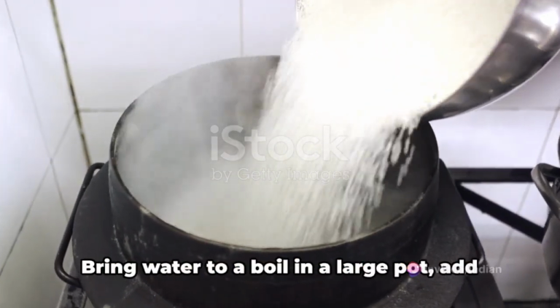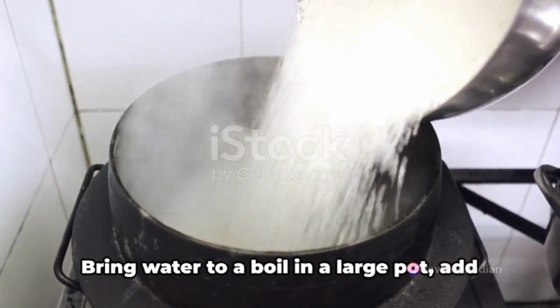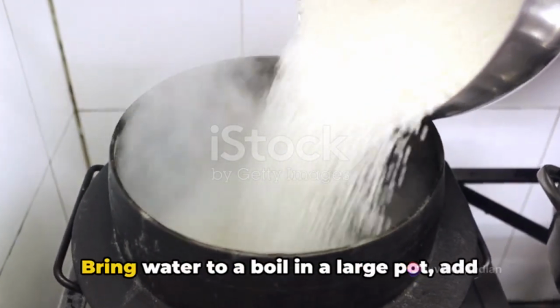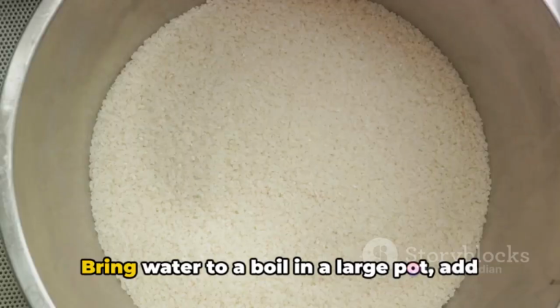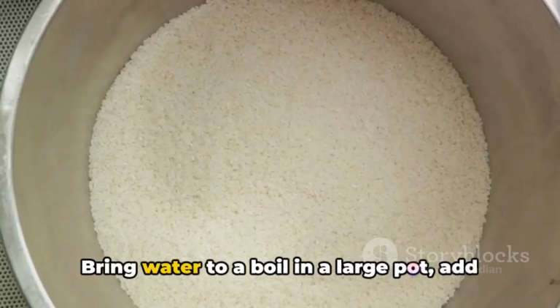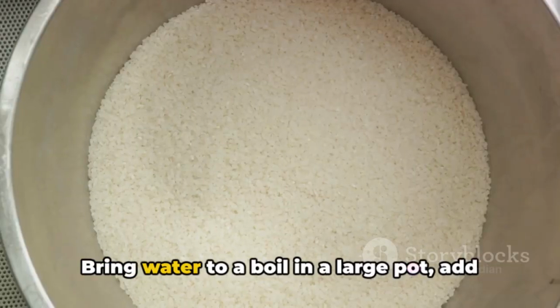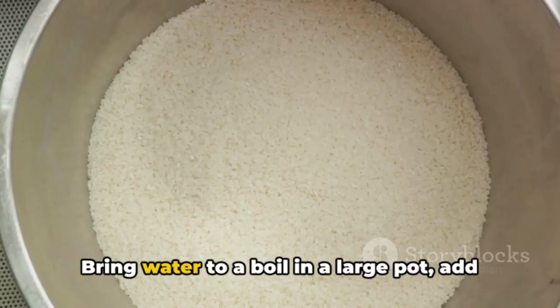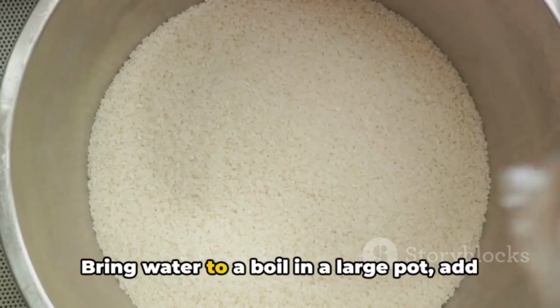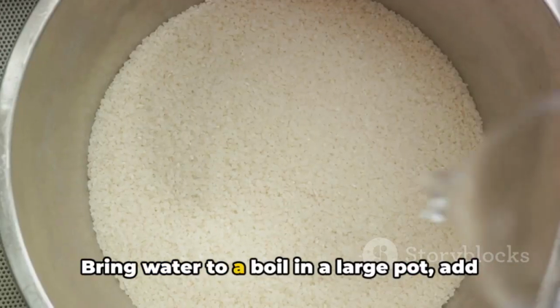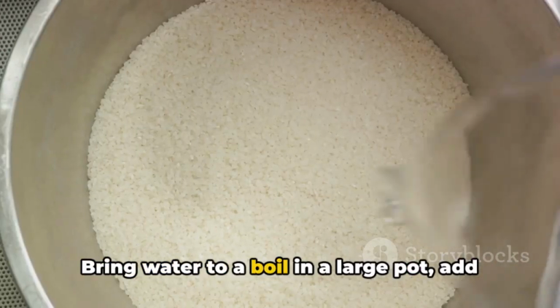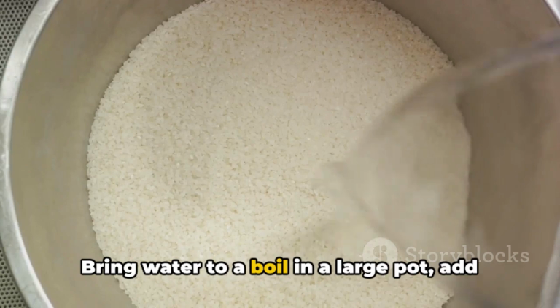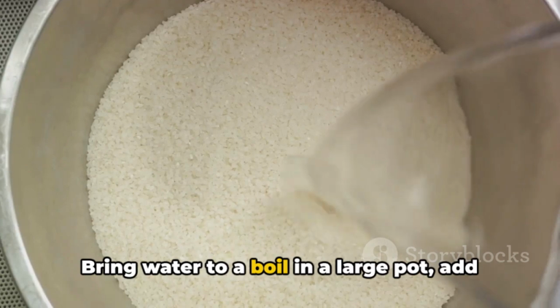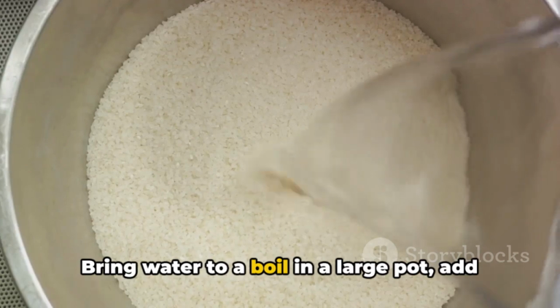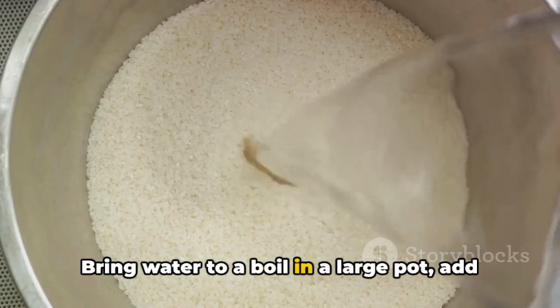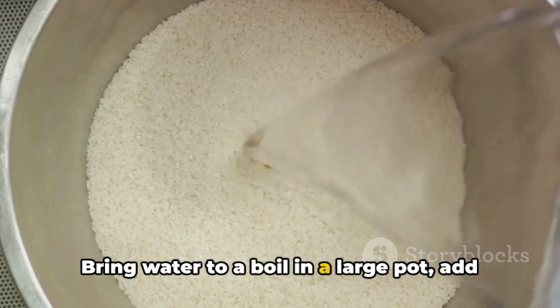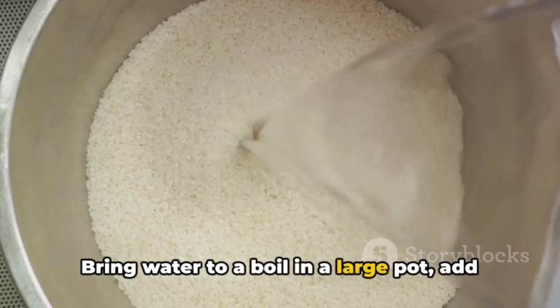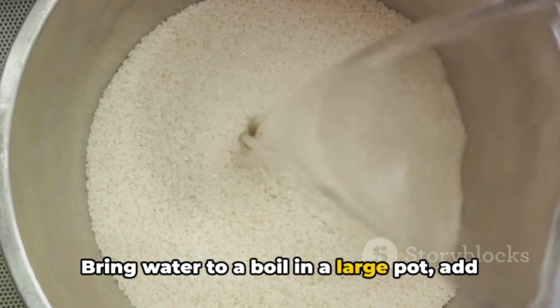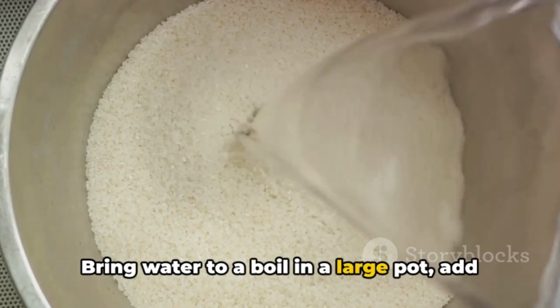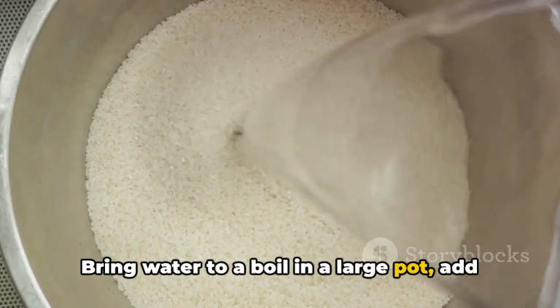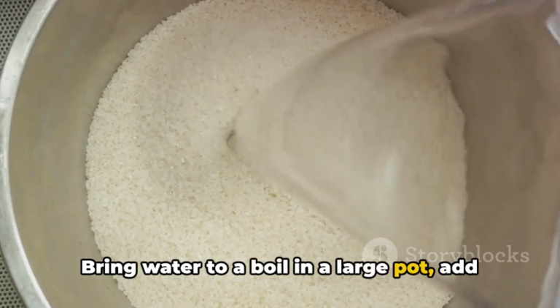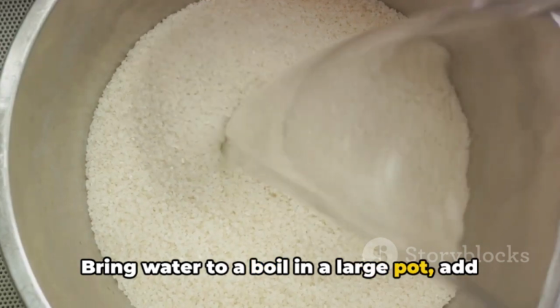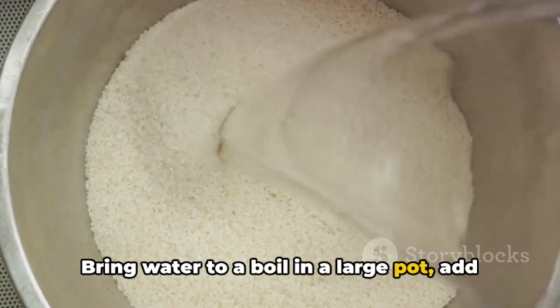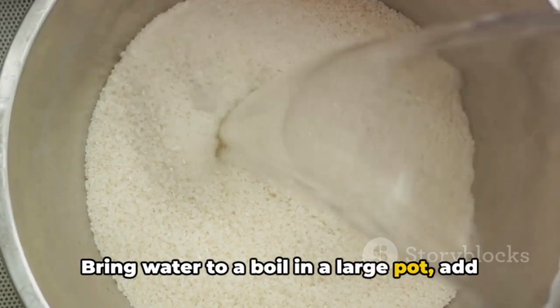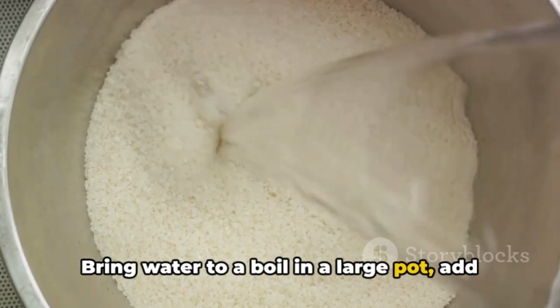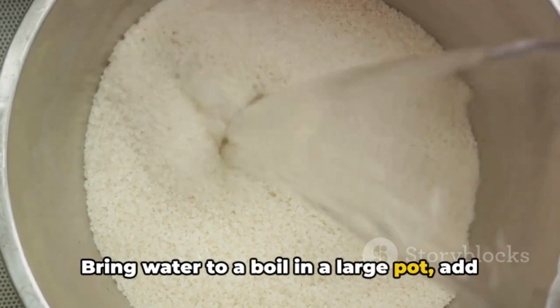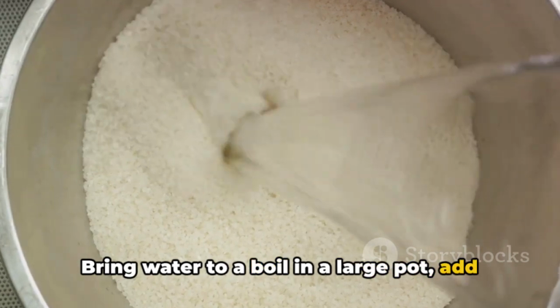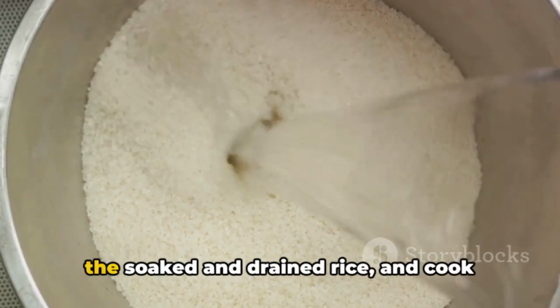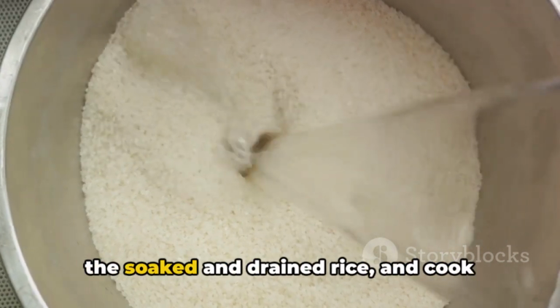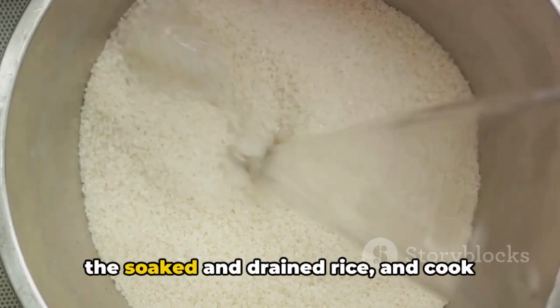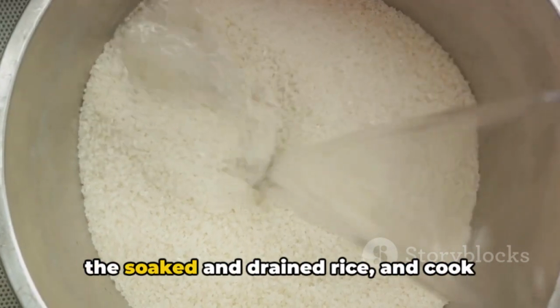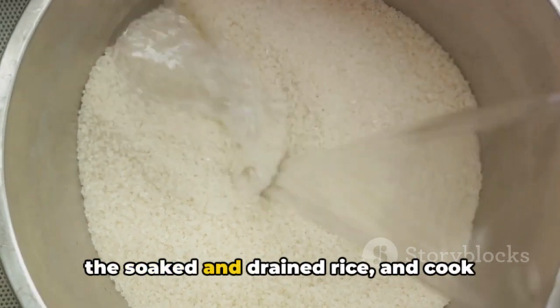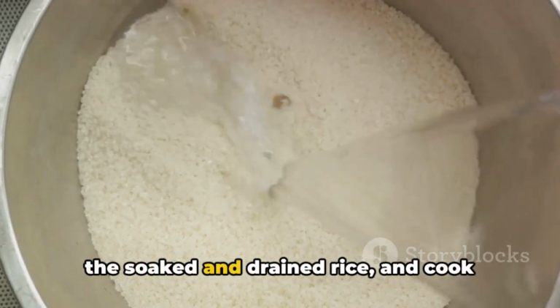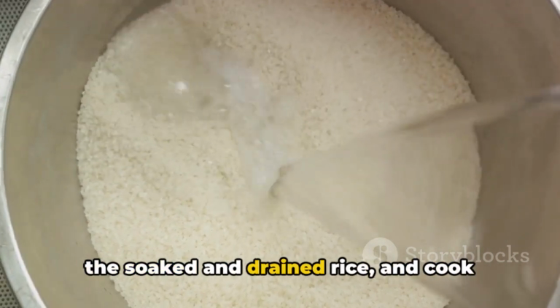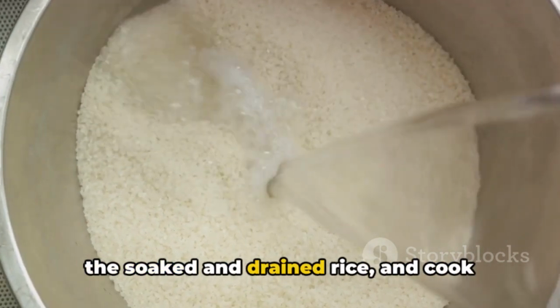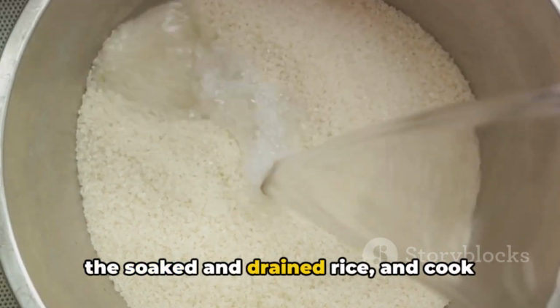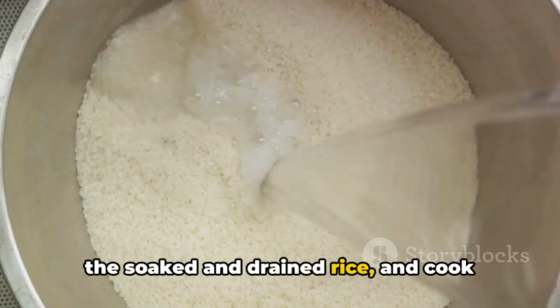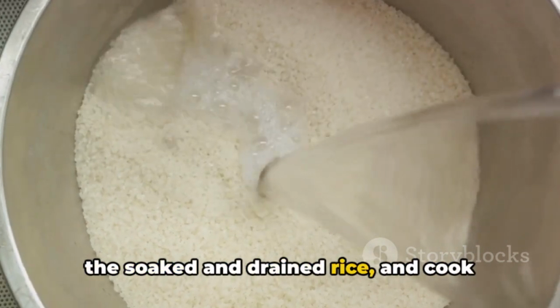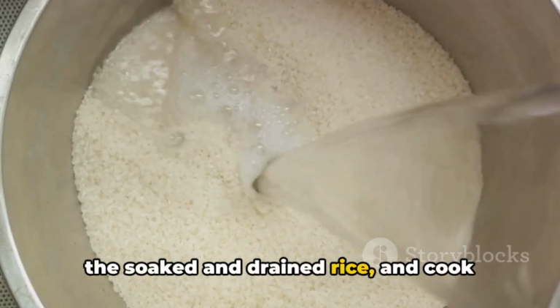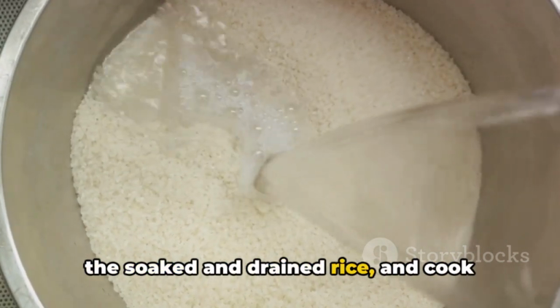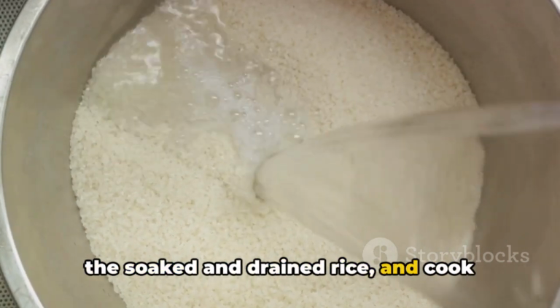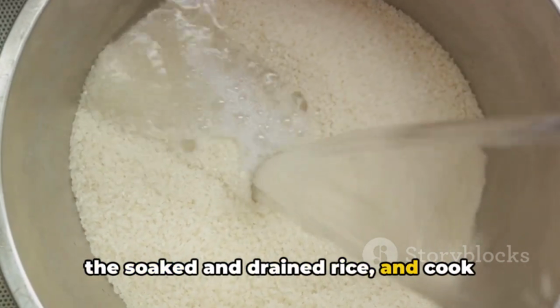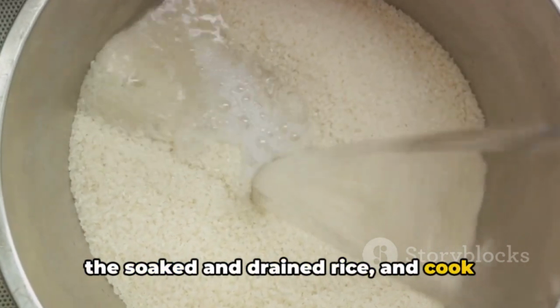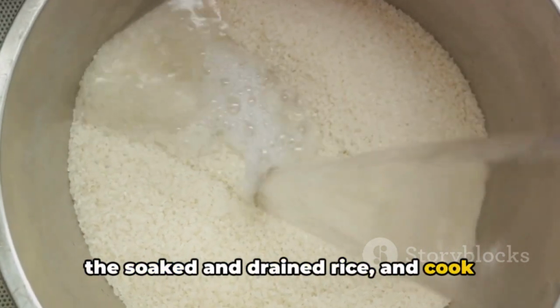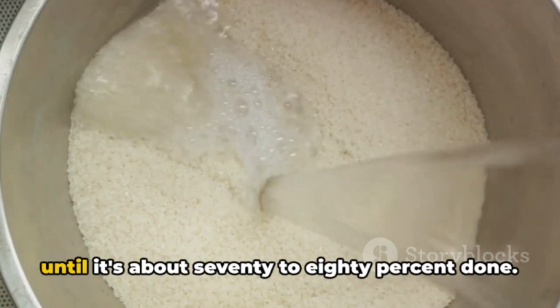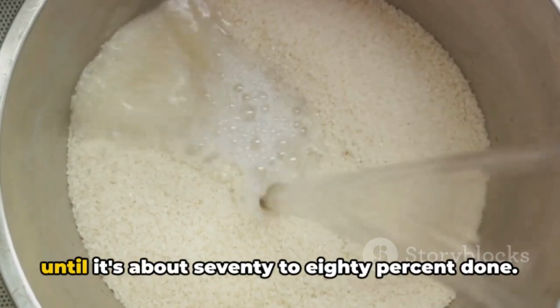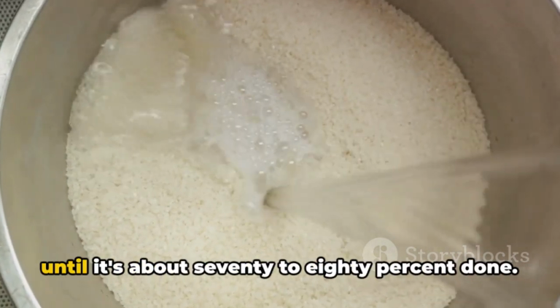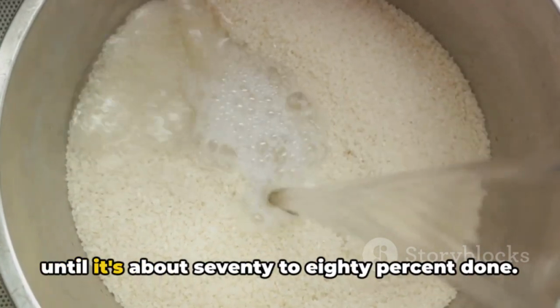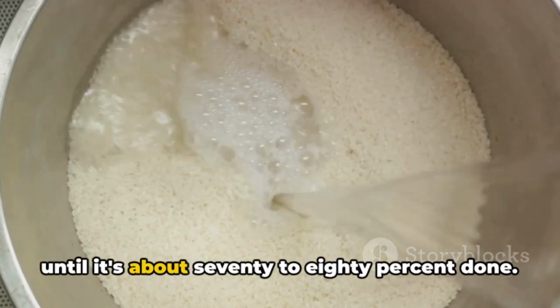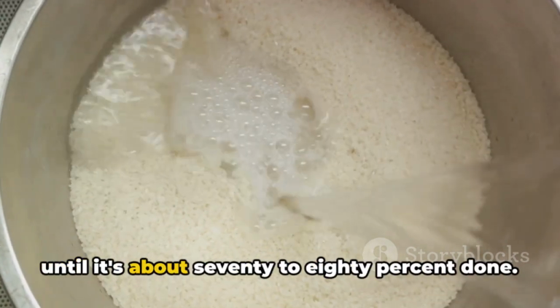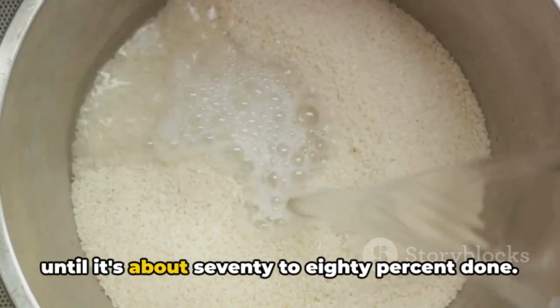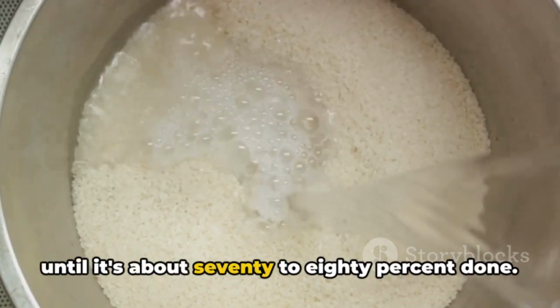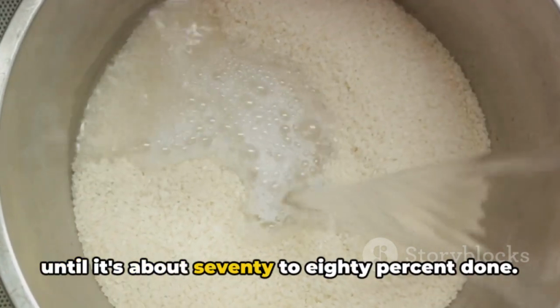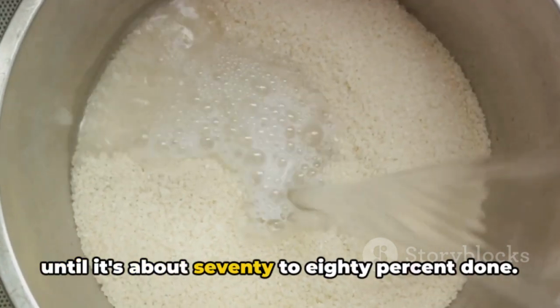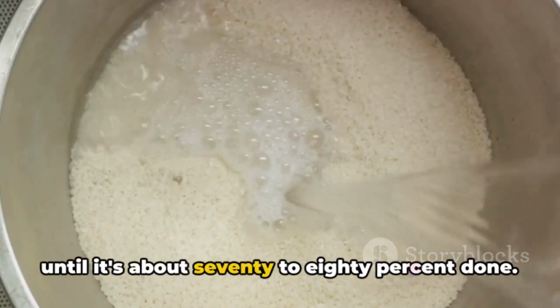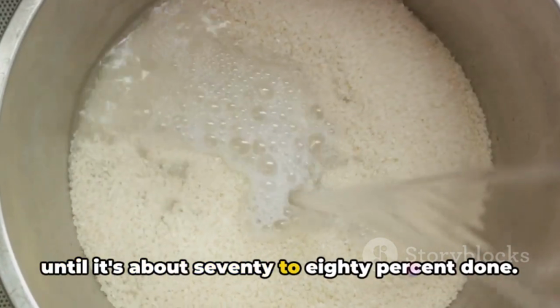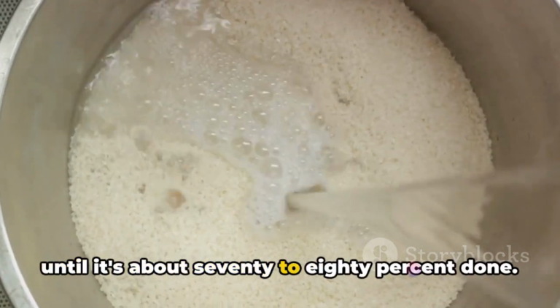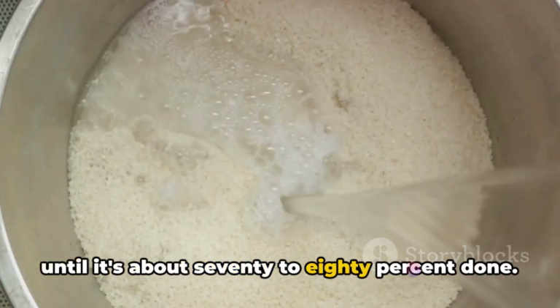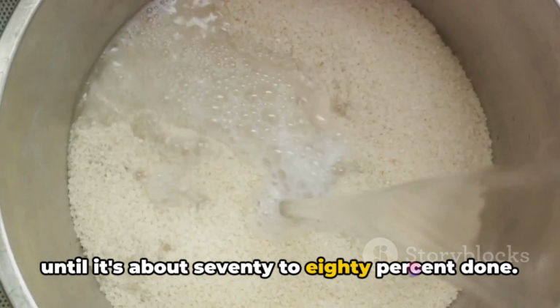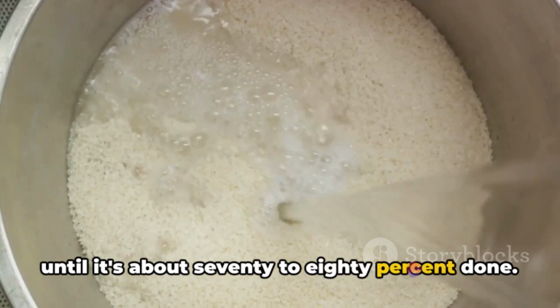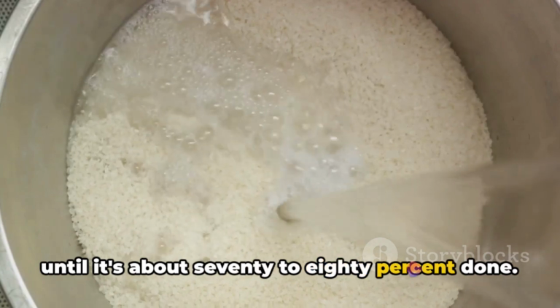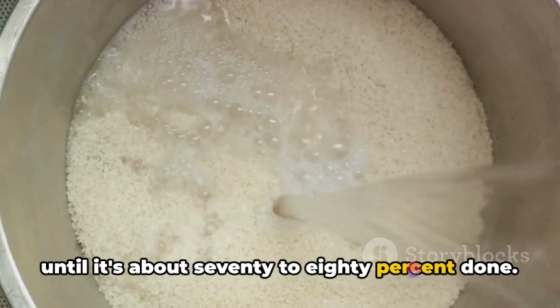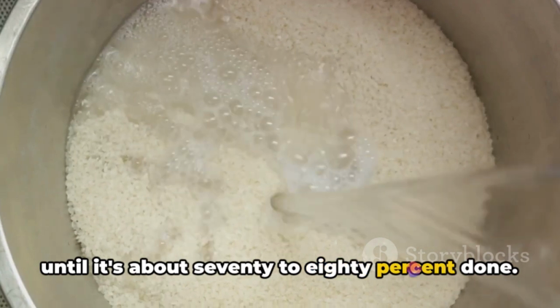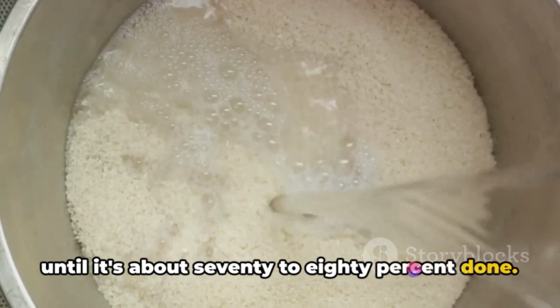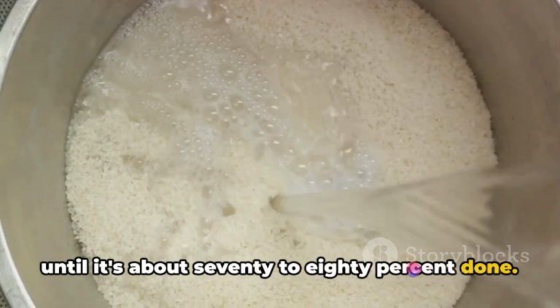Bring water to a boil in a large pot. Add the soaked and drained rice and cook until it's about 70-80% done.